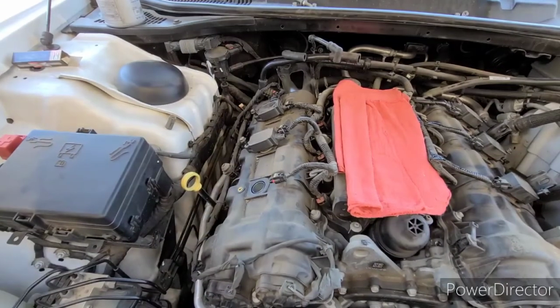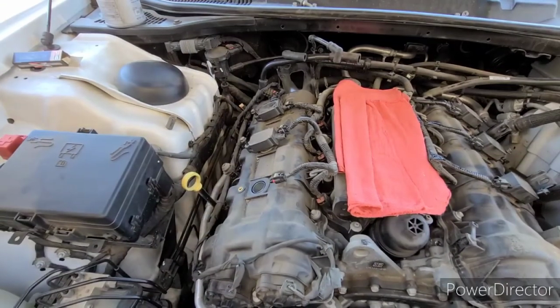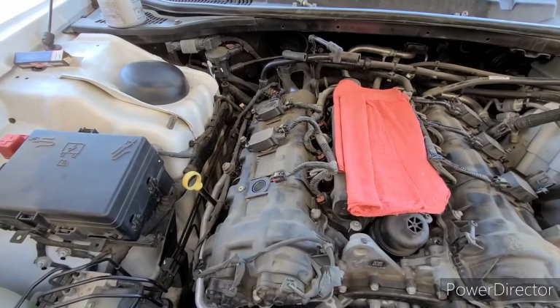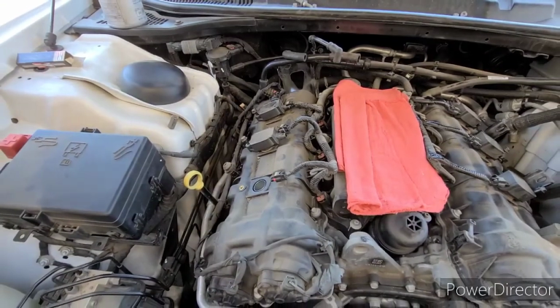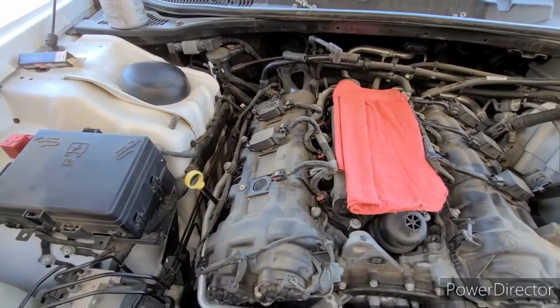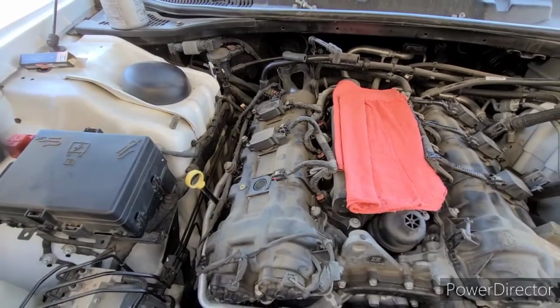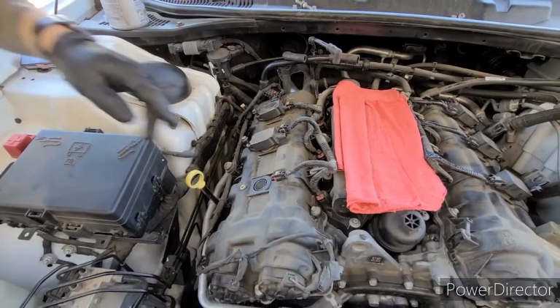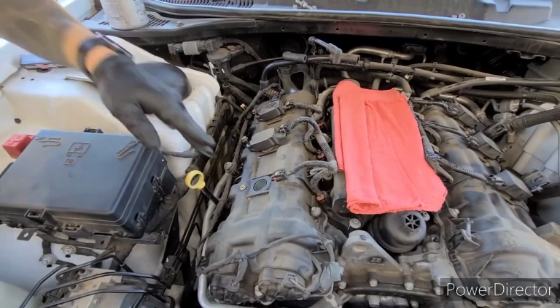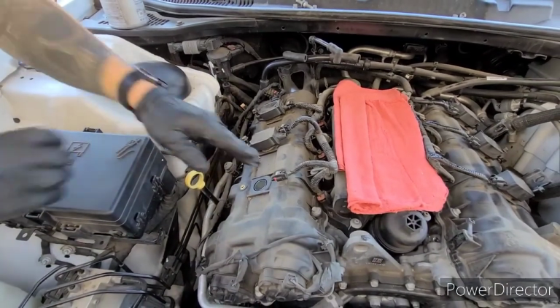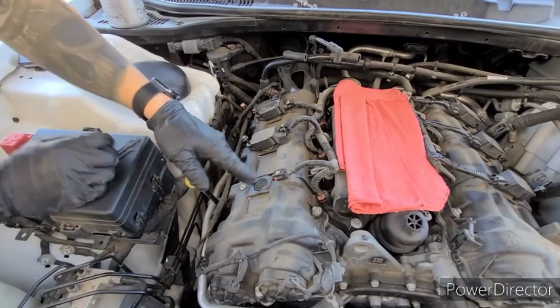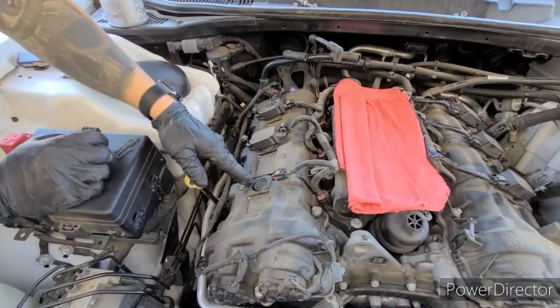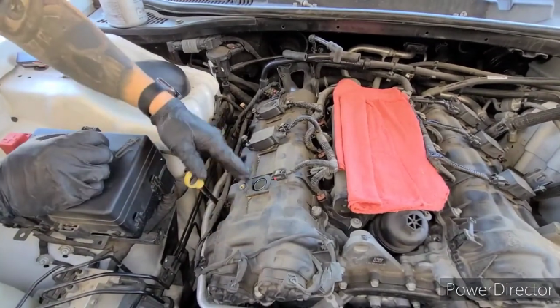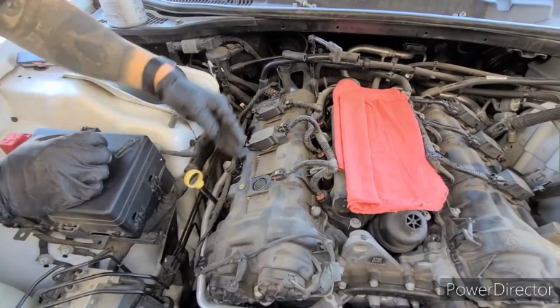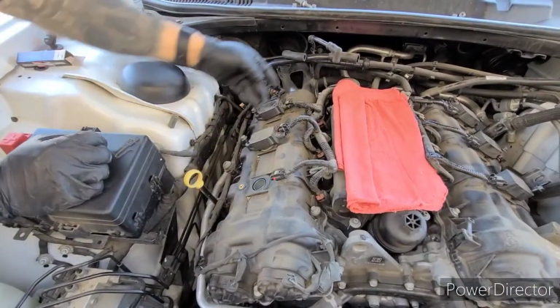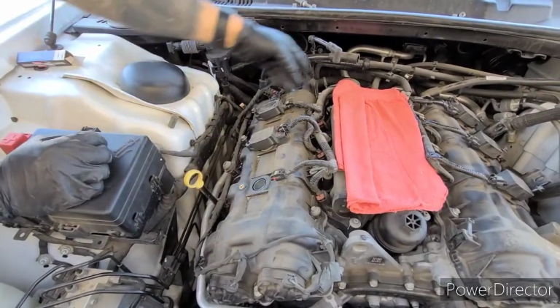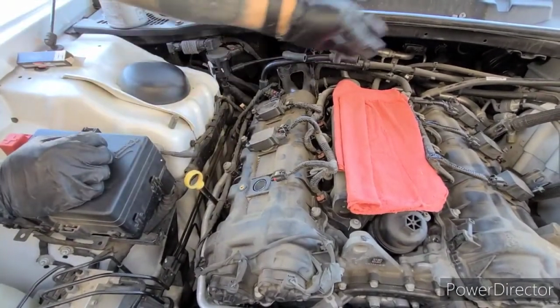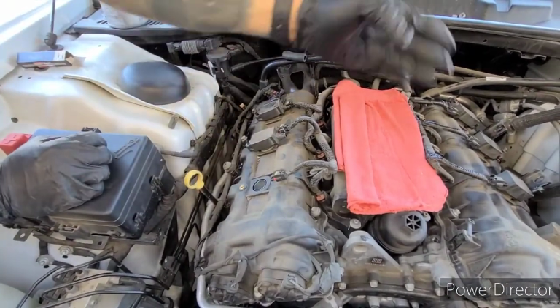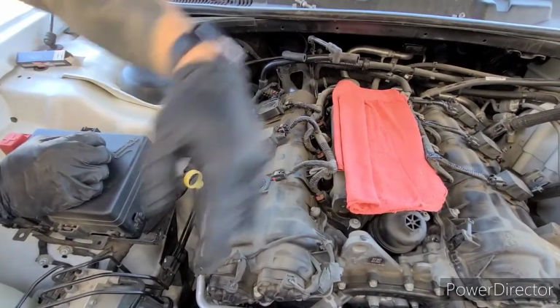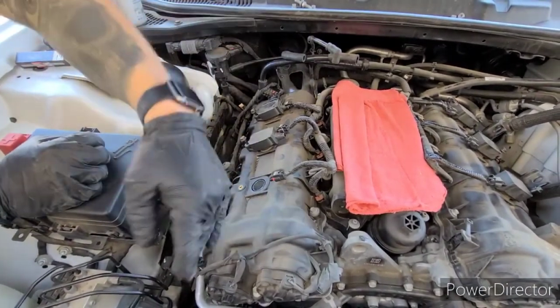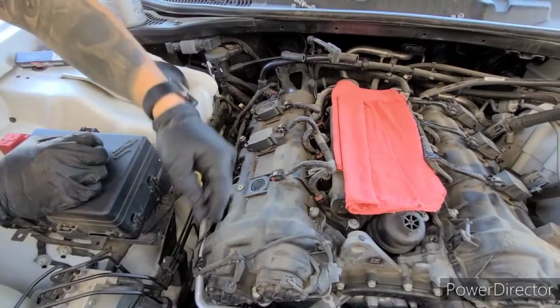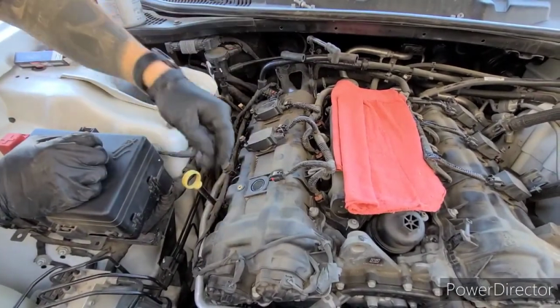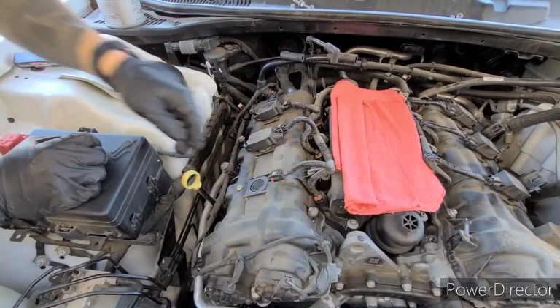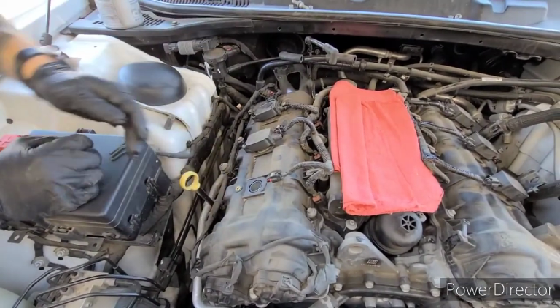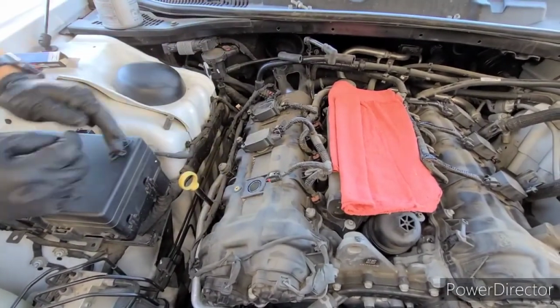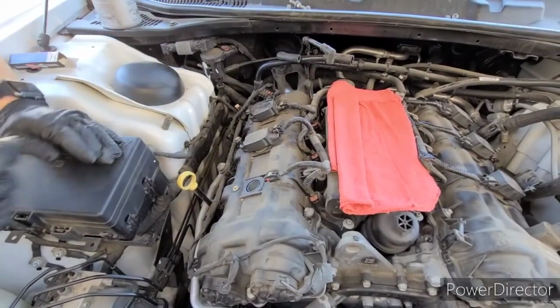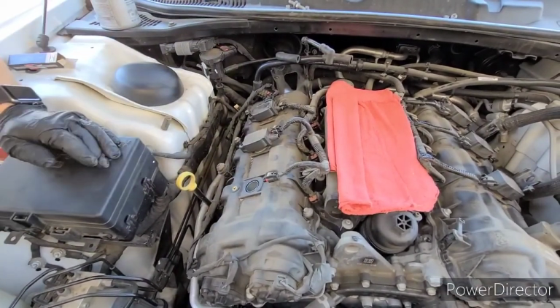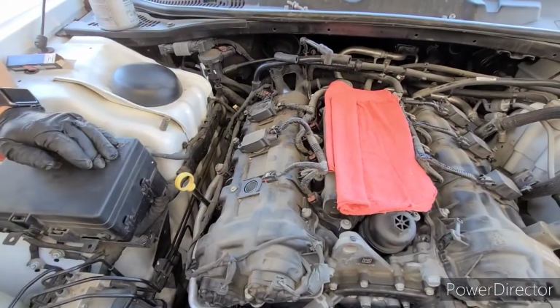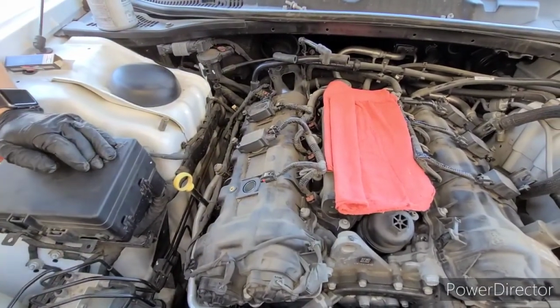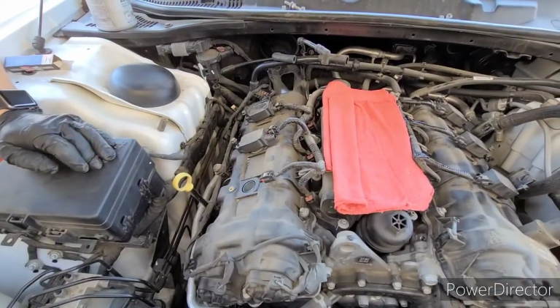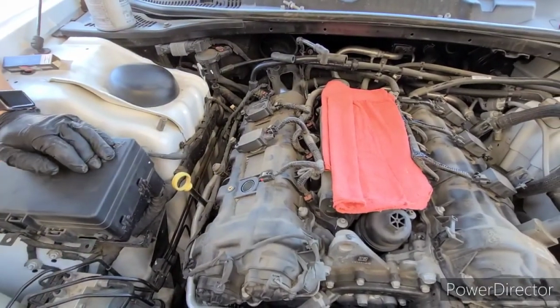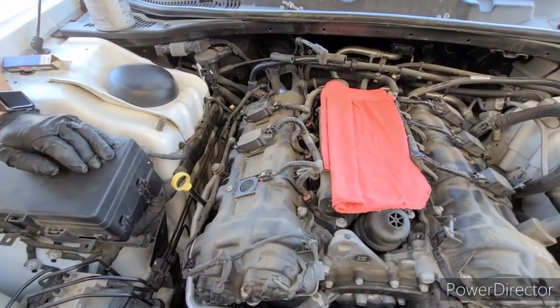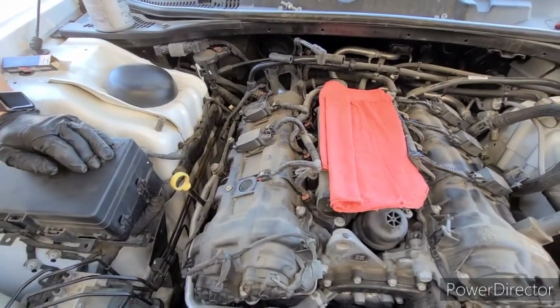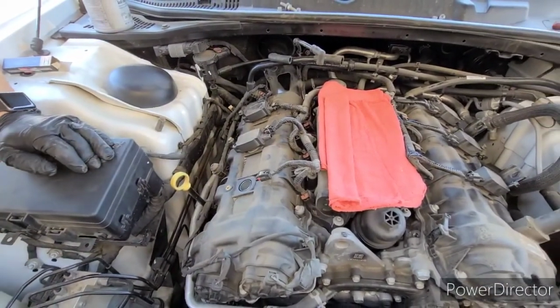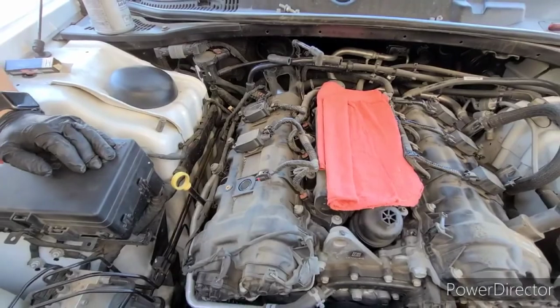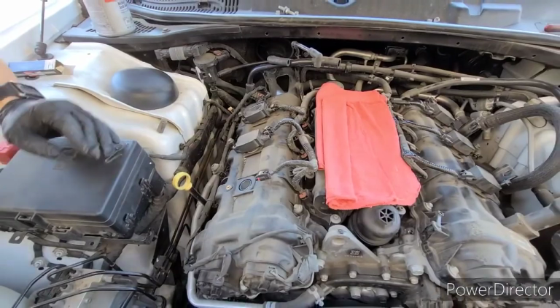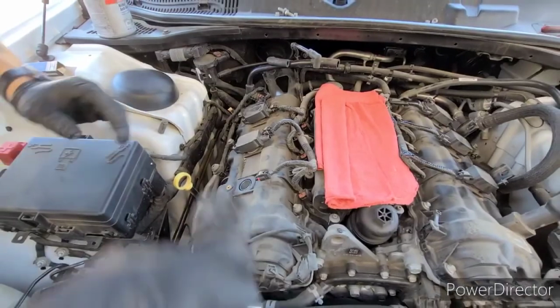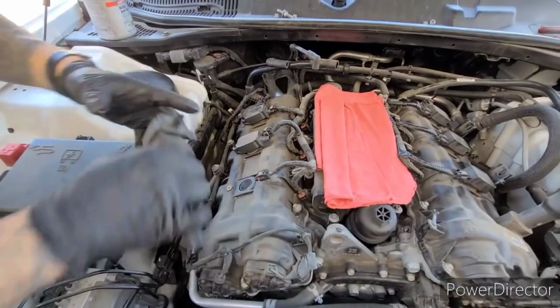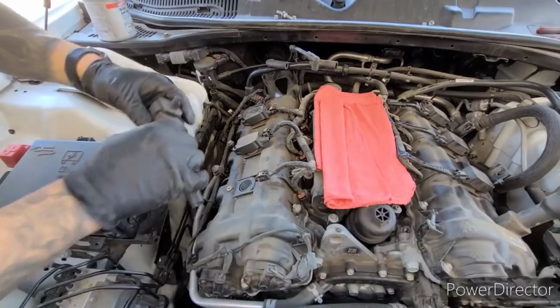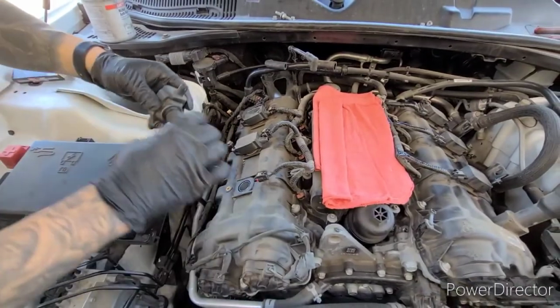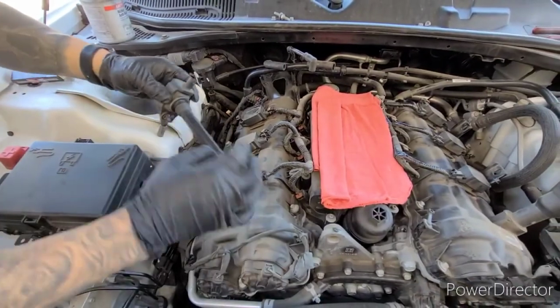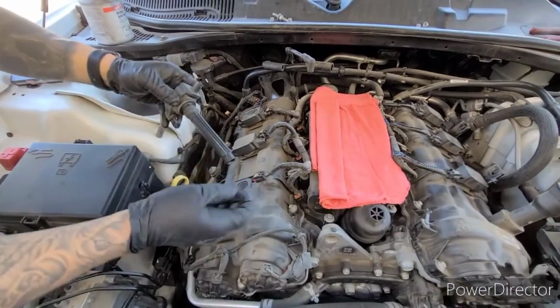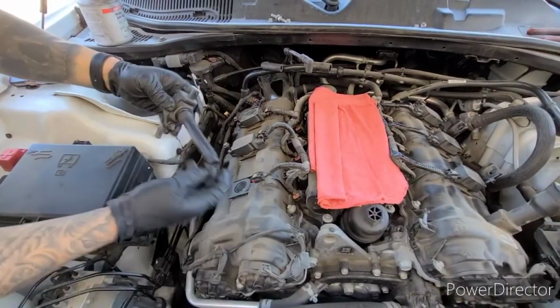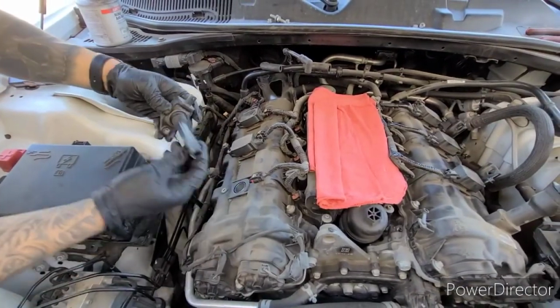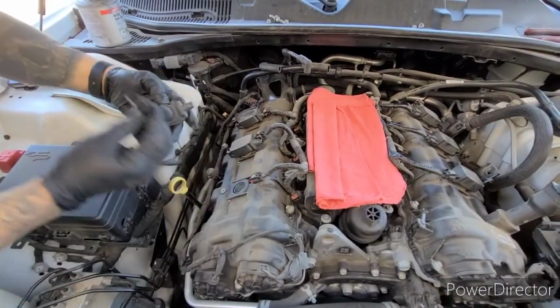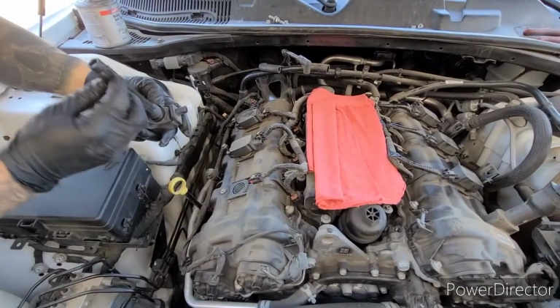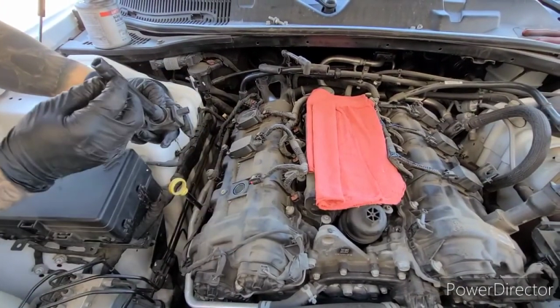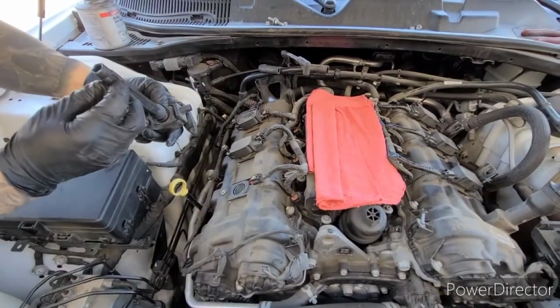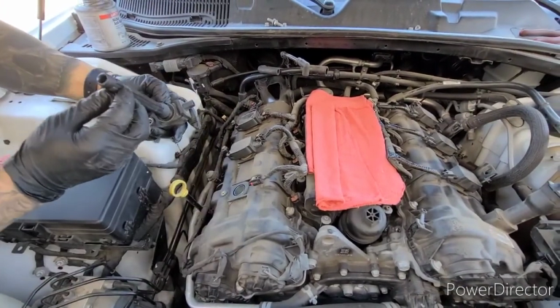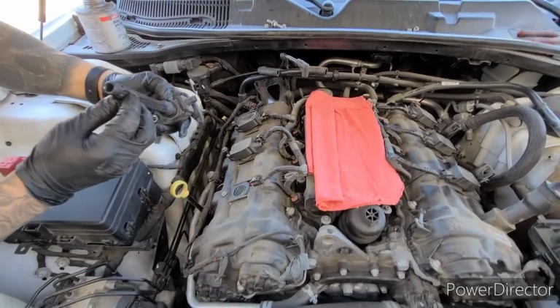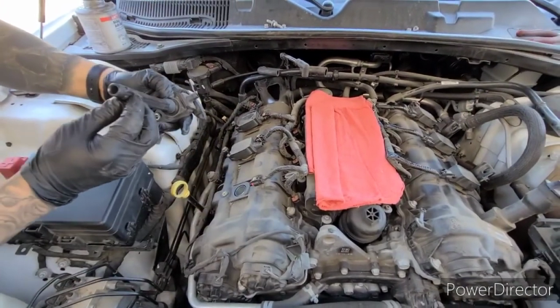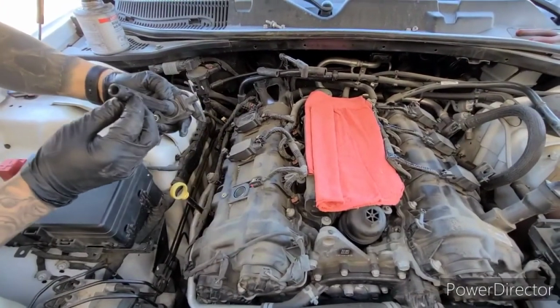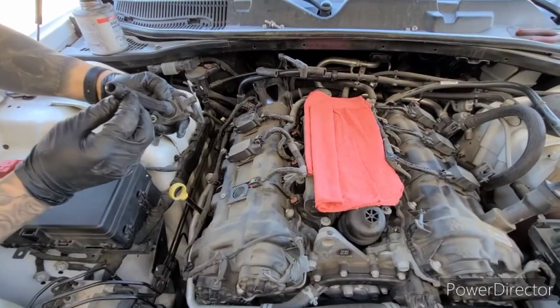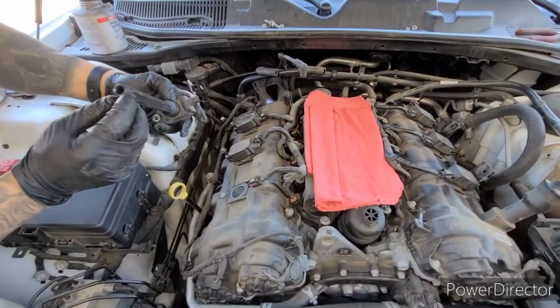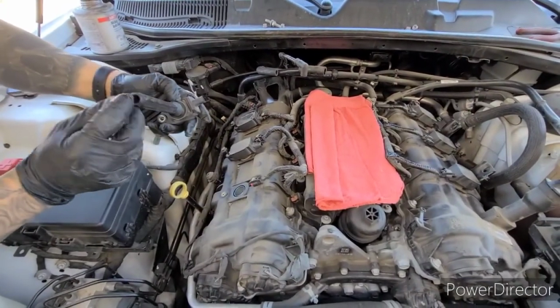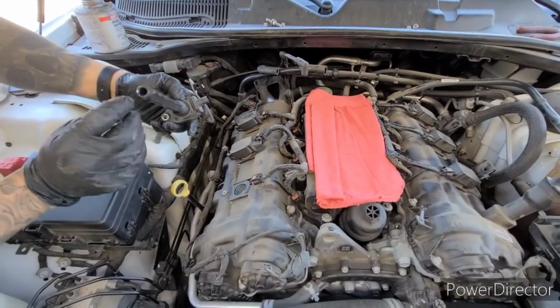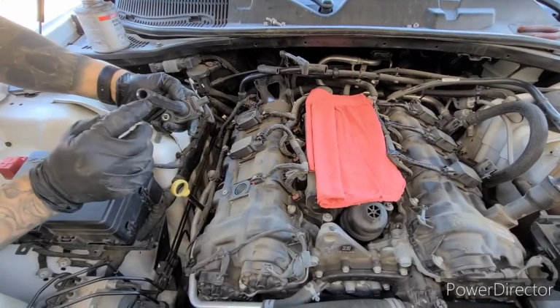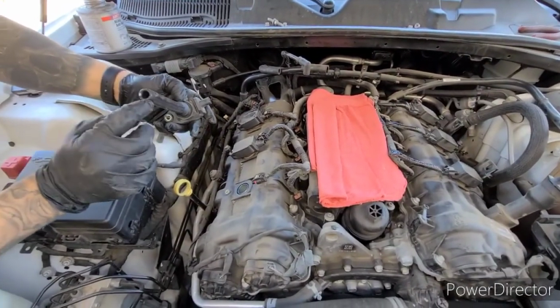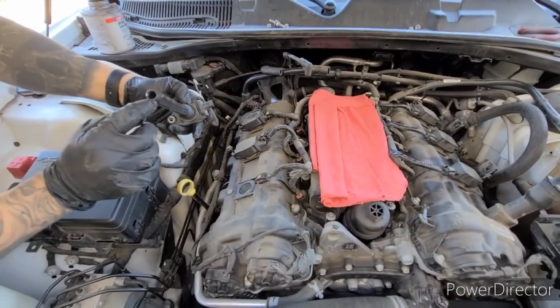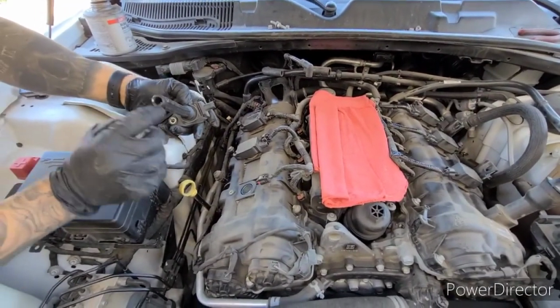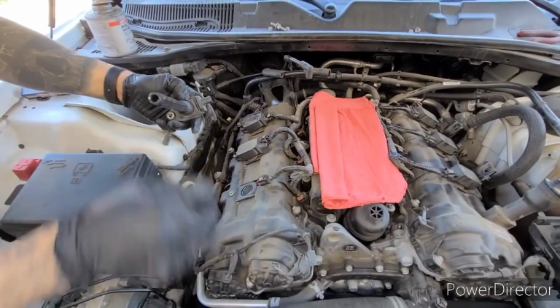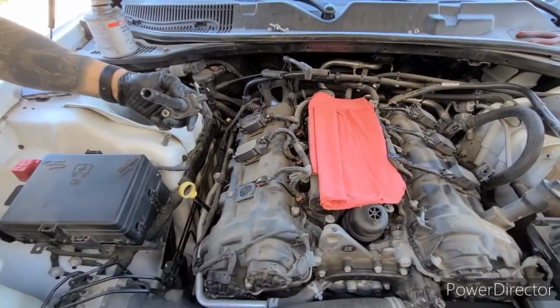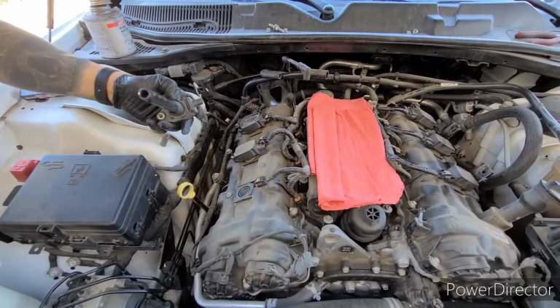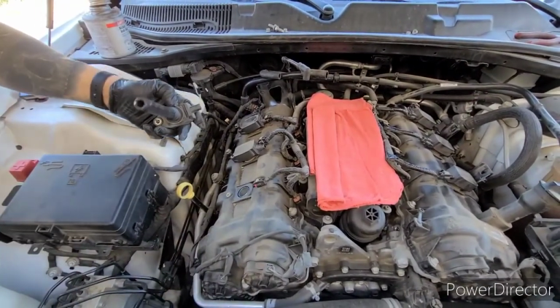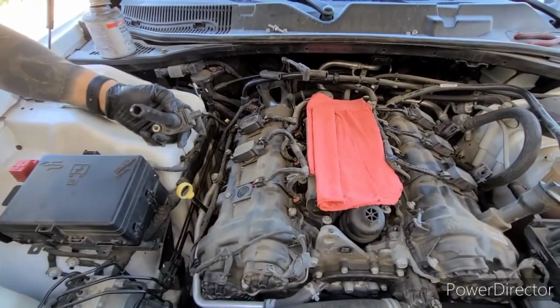Now you're going to repeat this process all the way around. Put our coil pack back in. We want to make sure there's no oil in it.